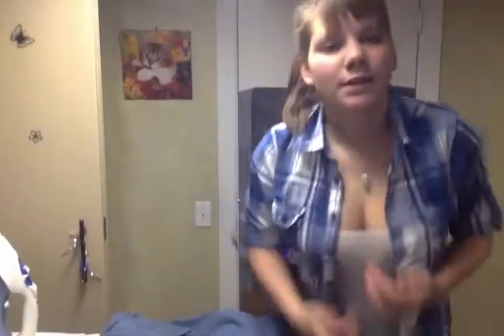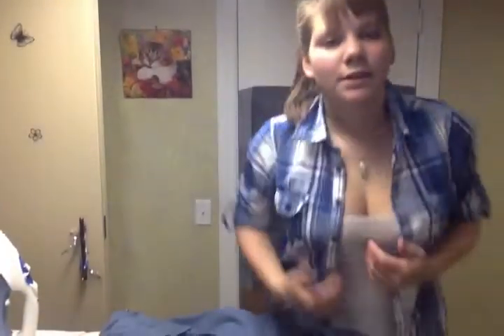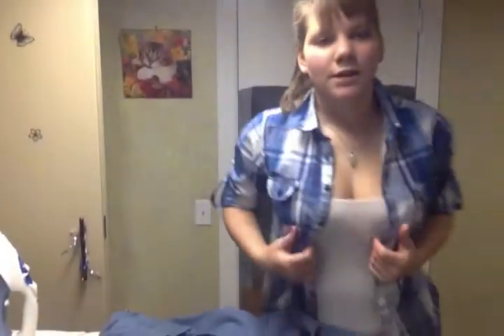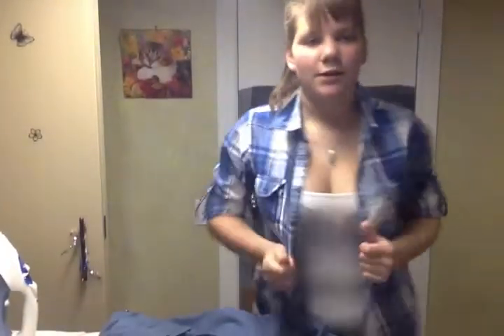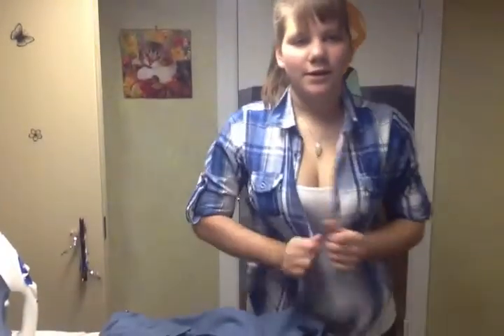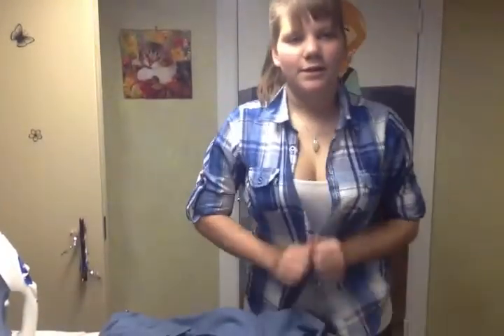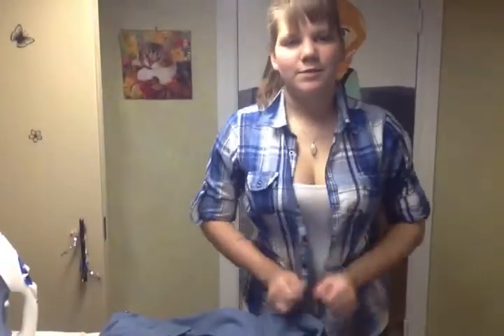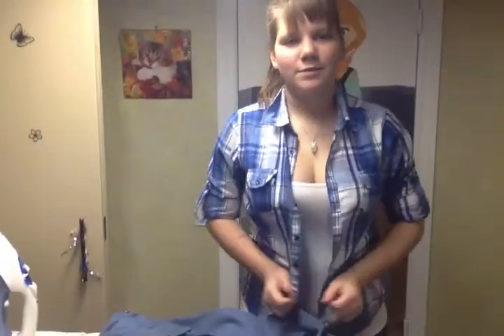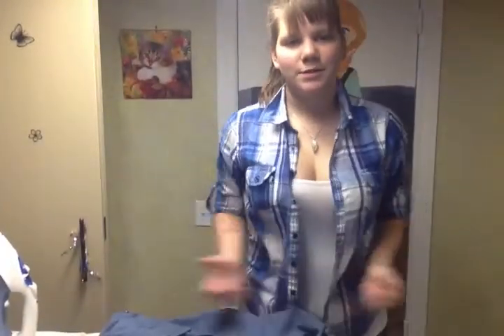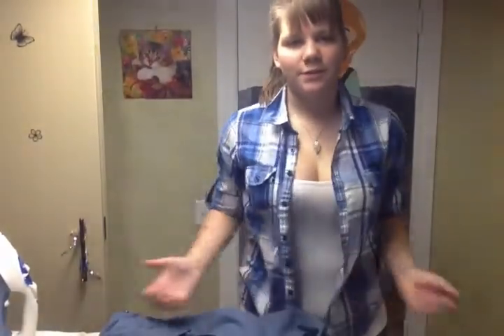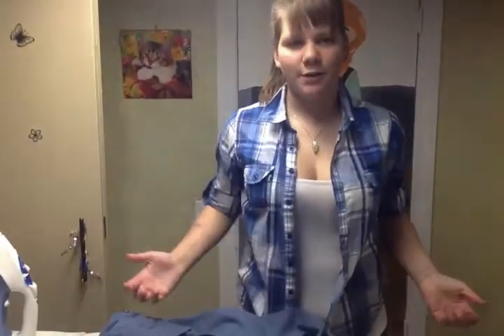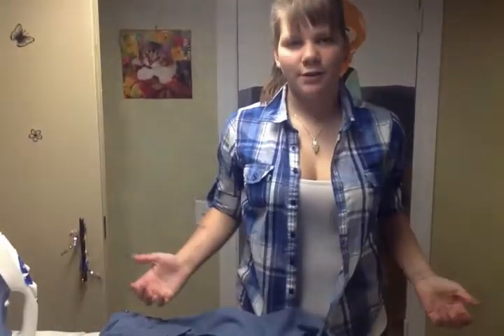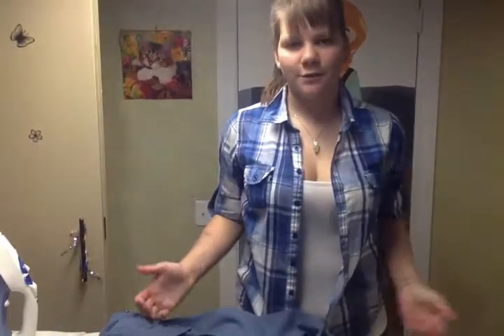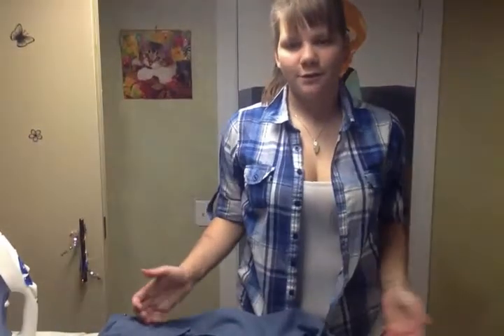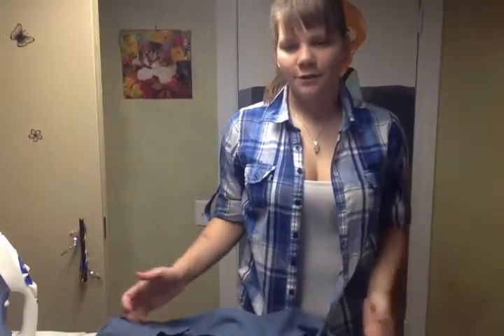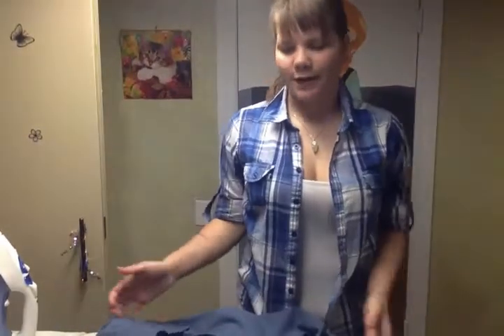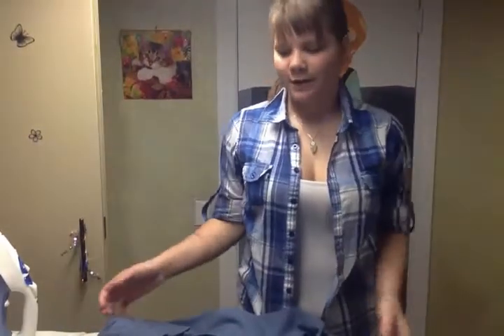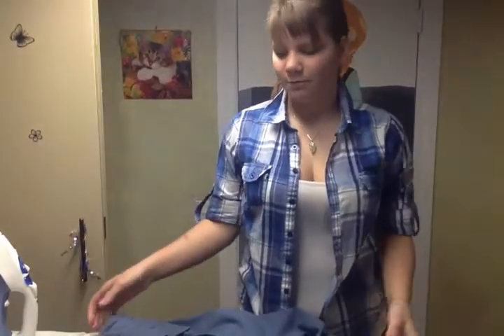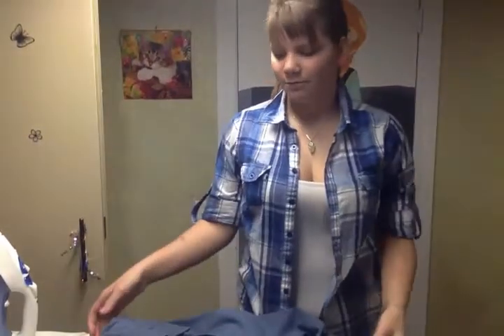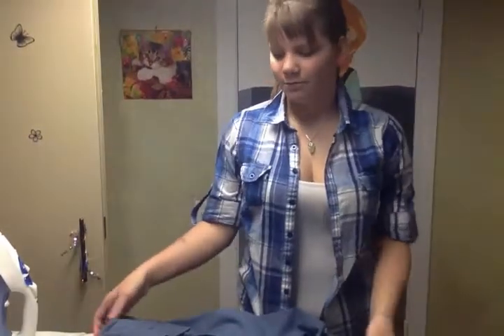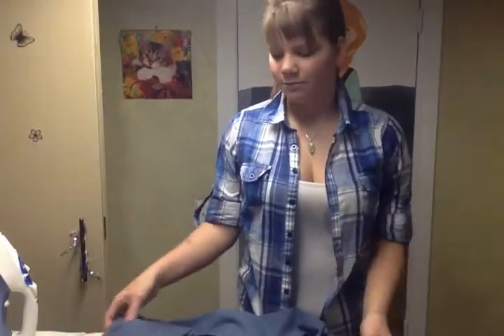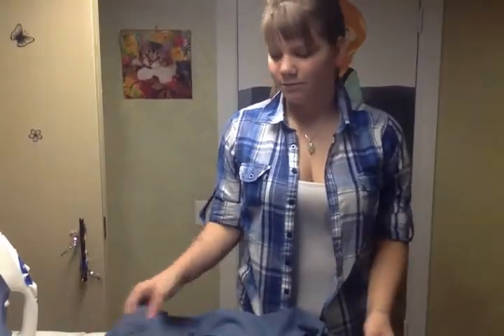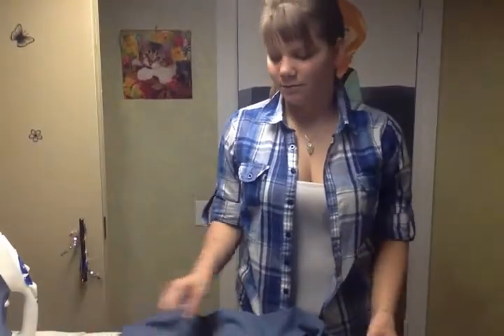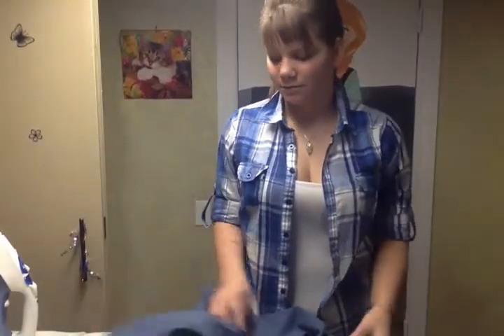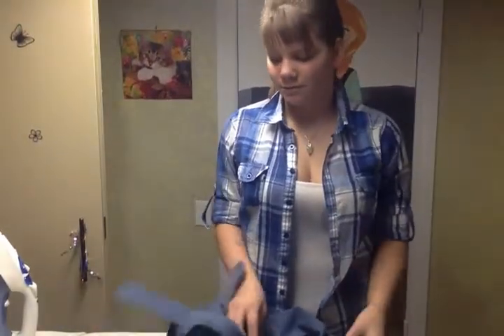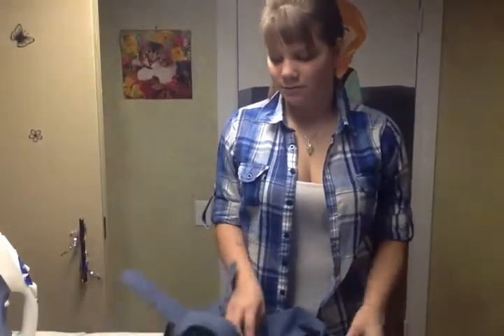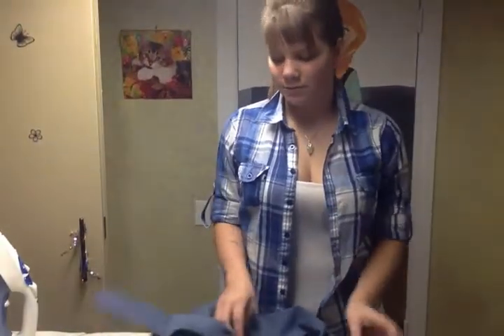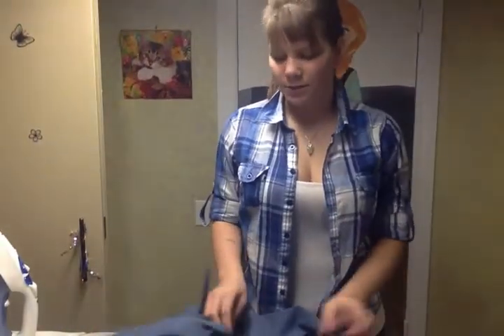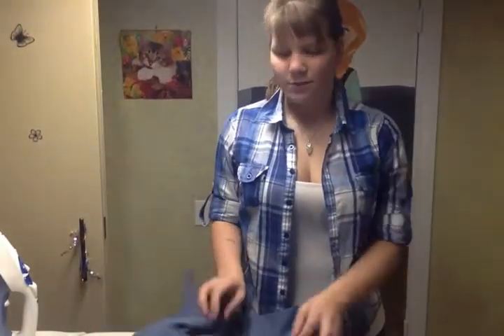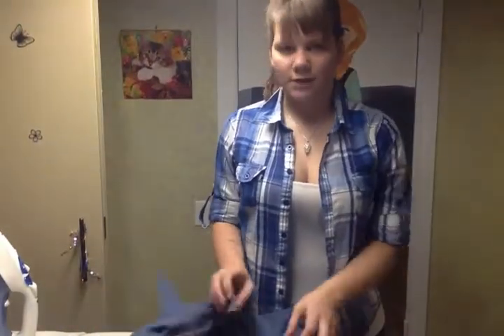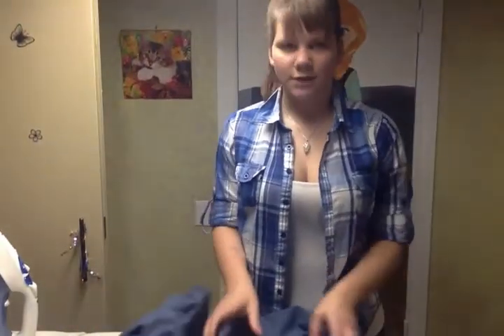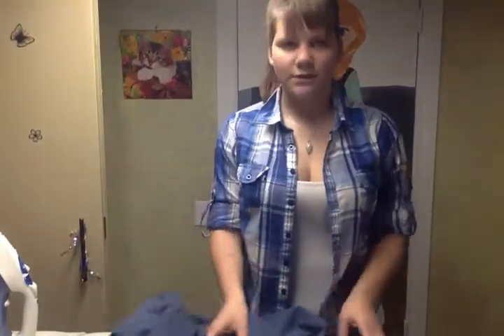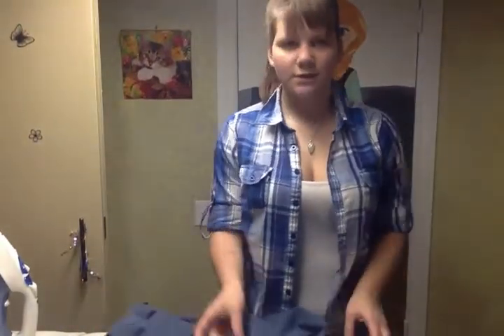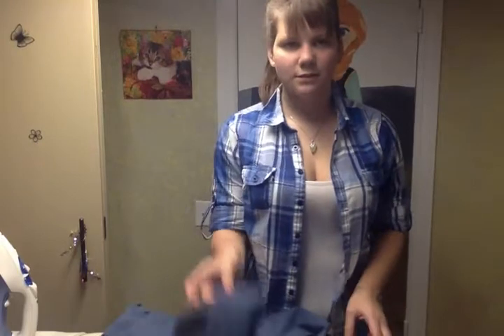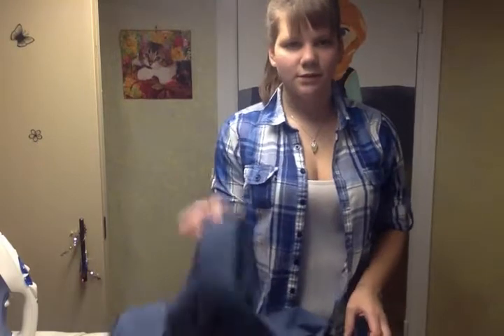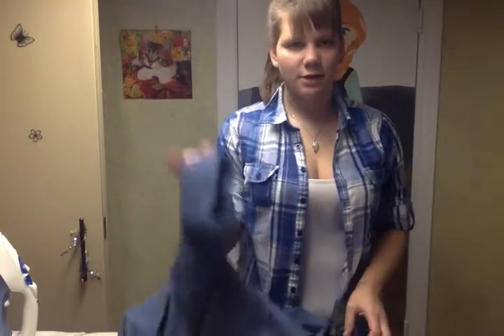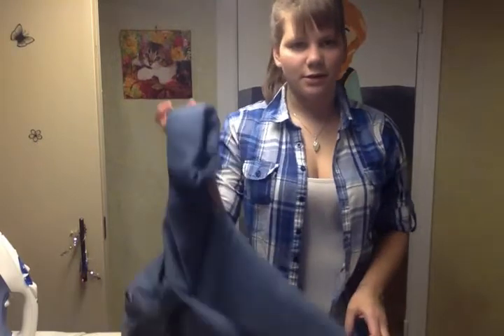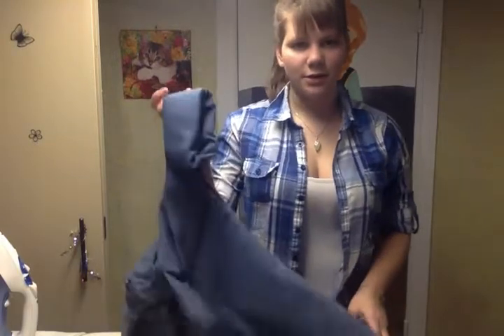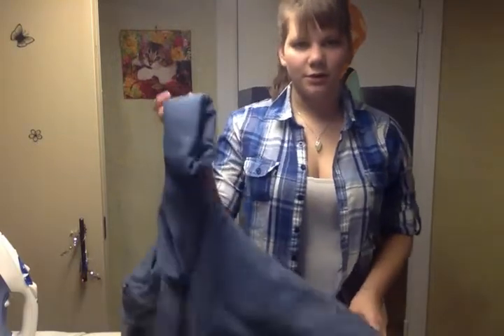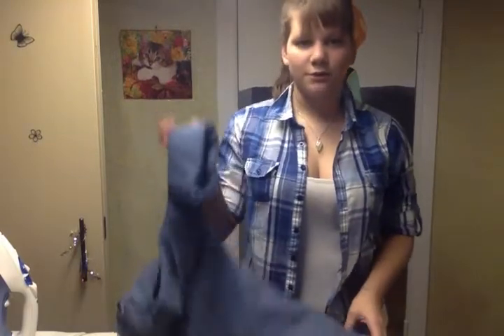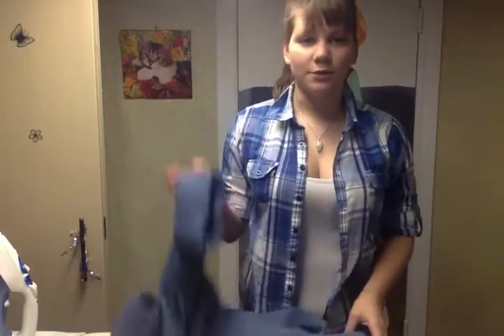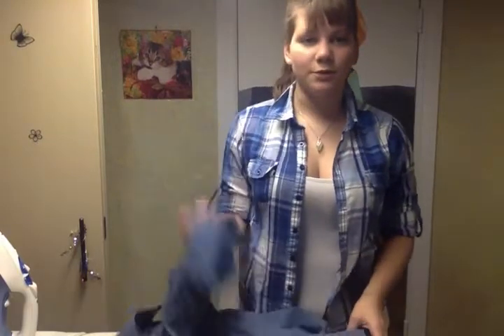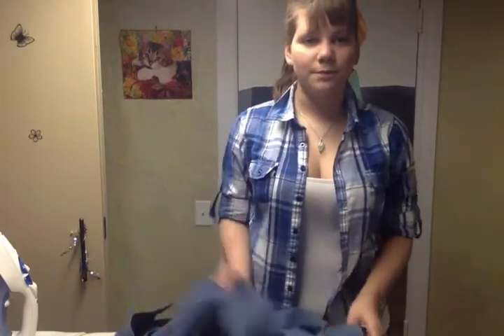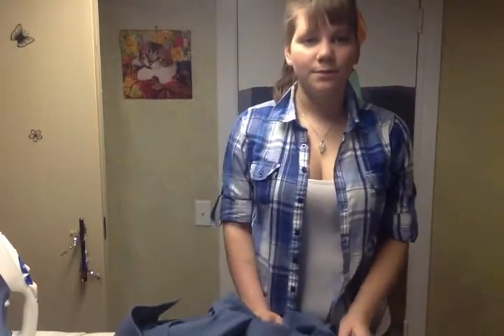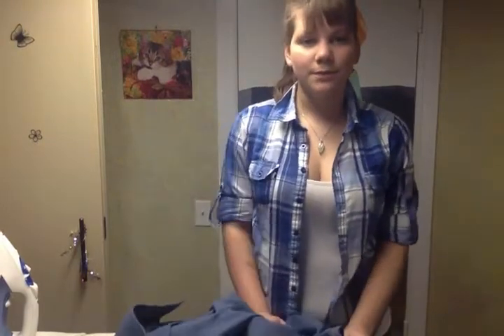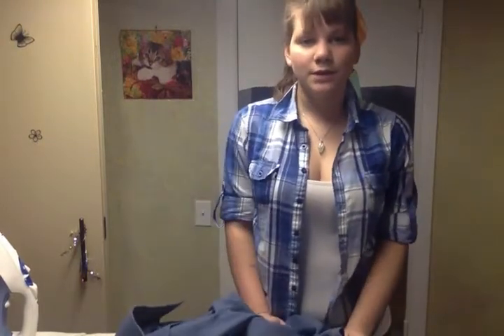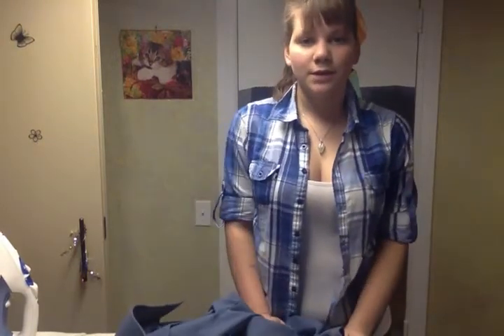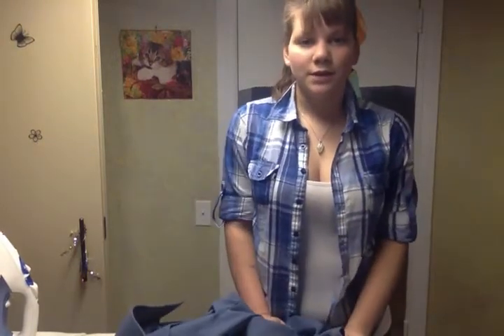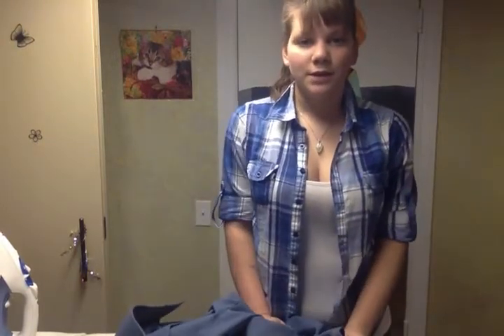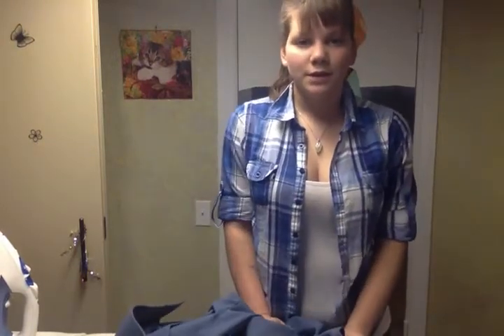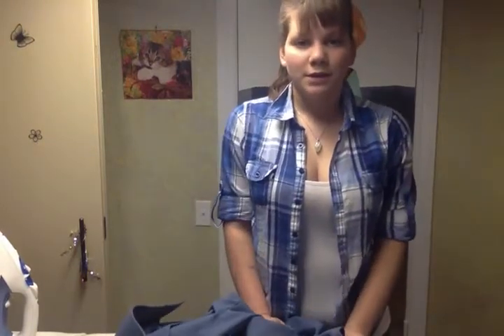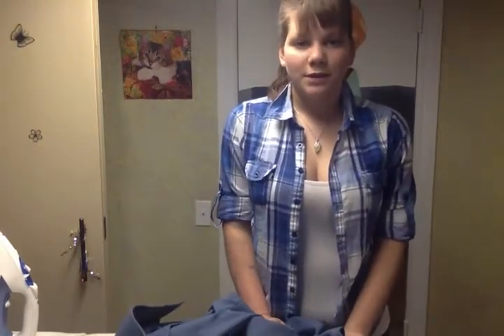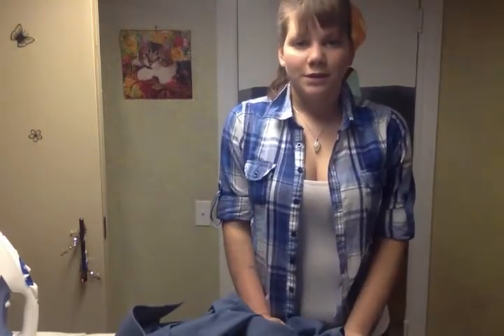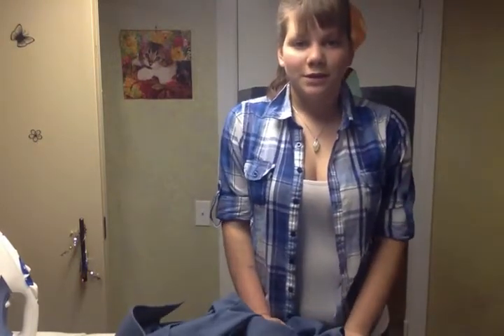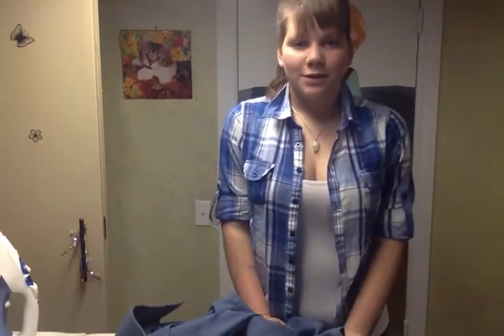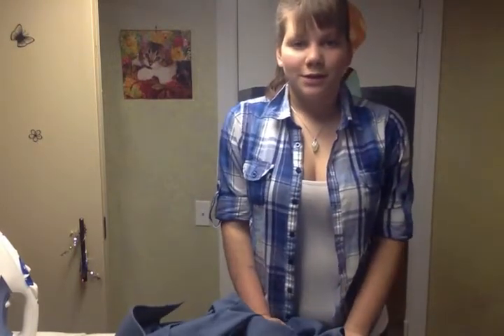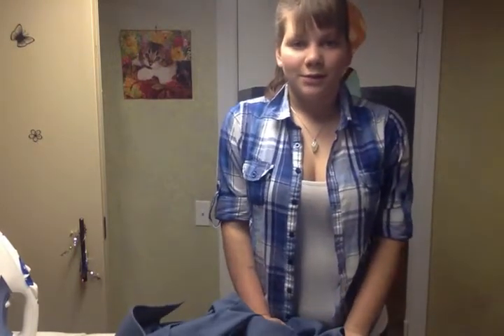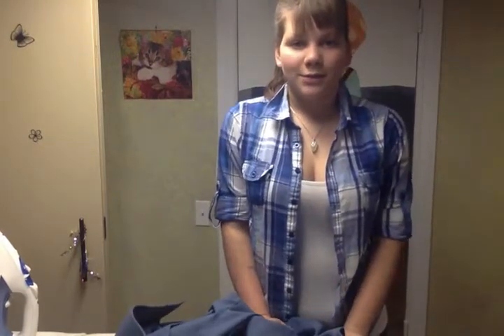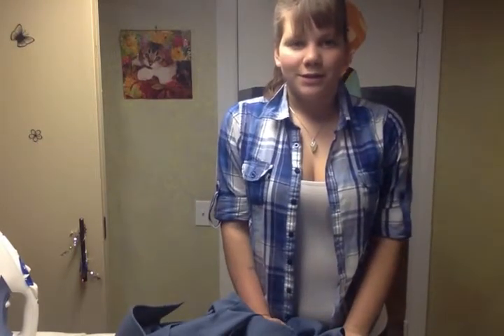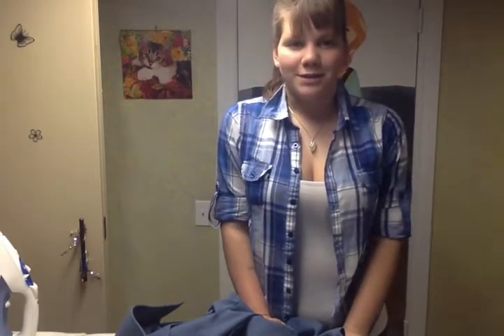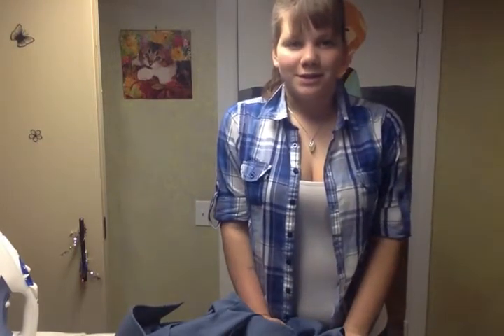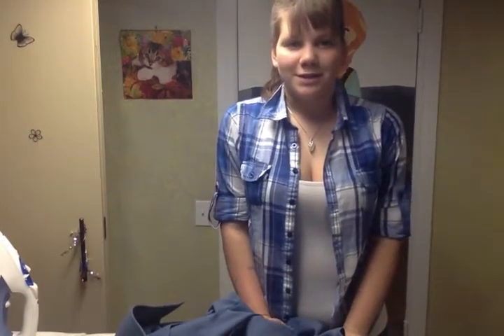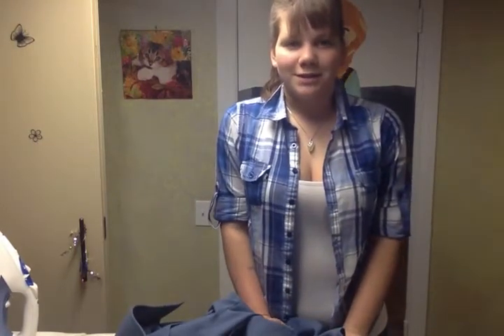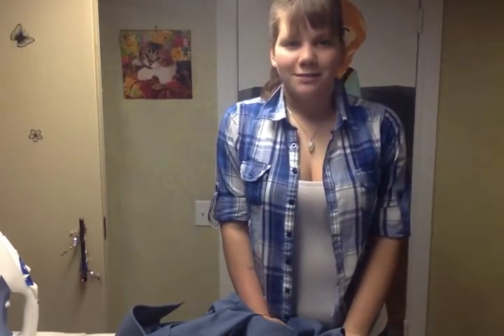Okay, this was a video of how to do sleeves on a uniform. I hope you guys liked it.